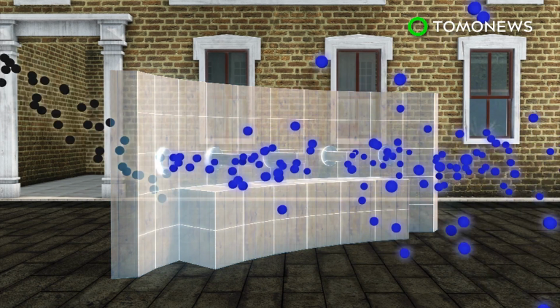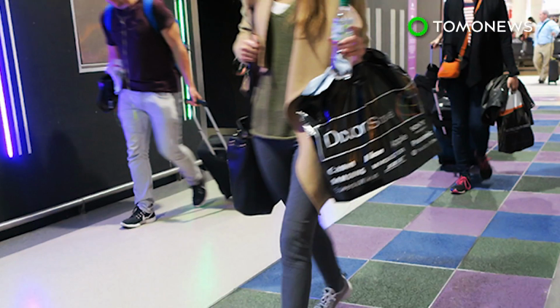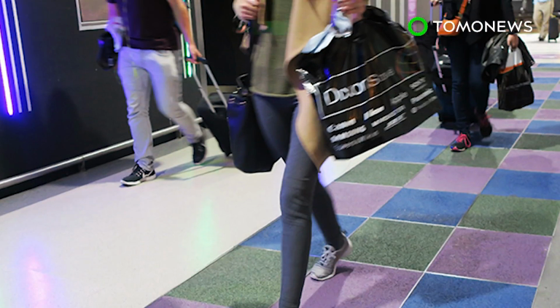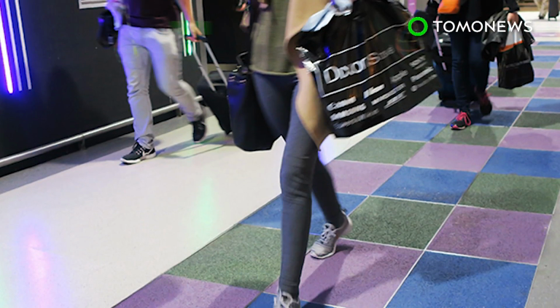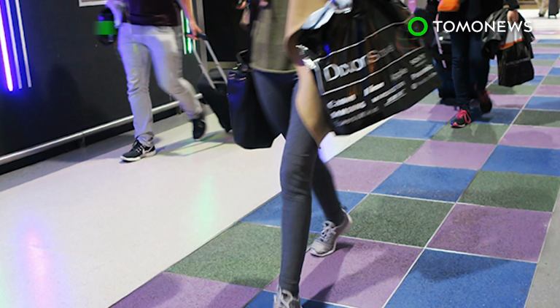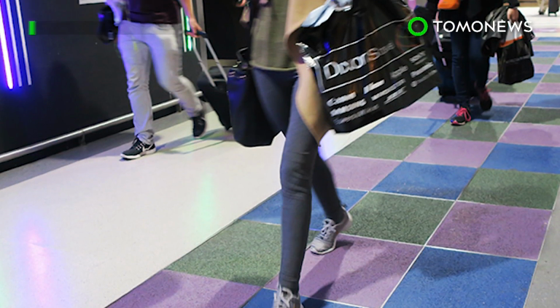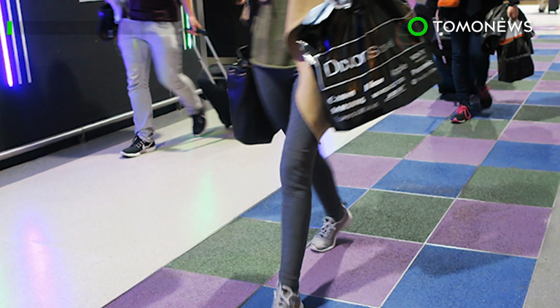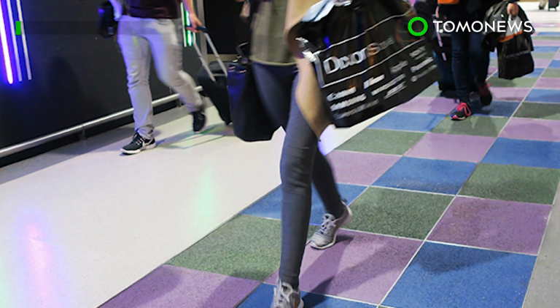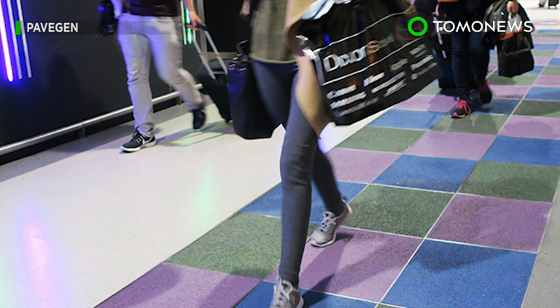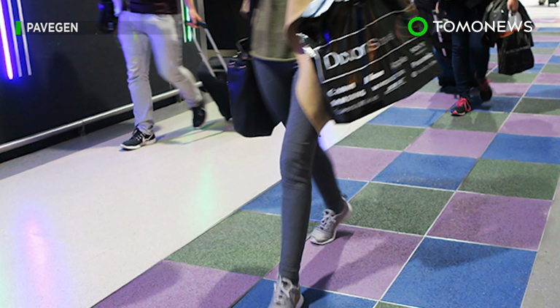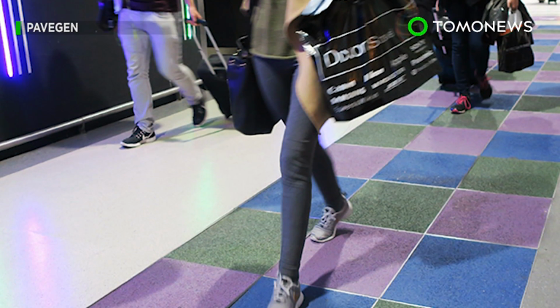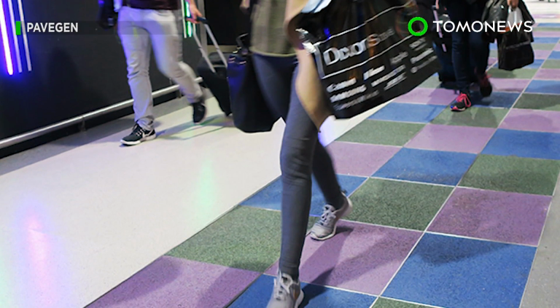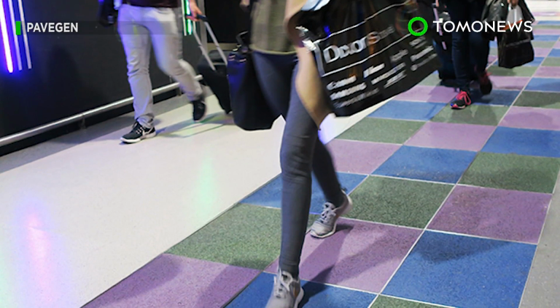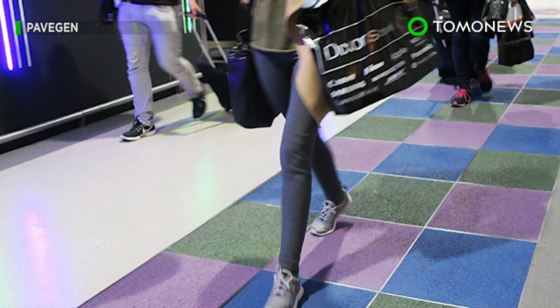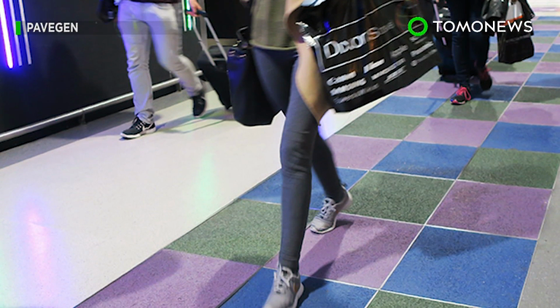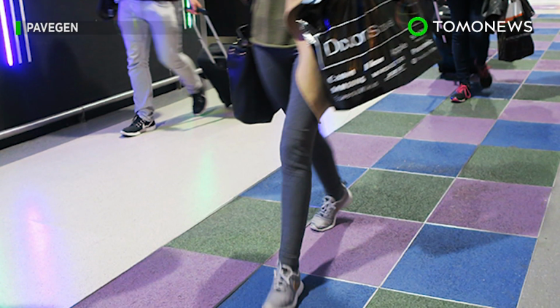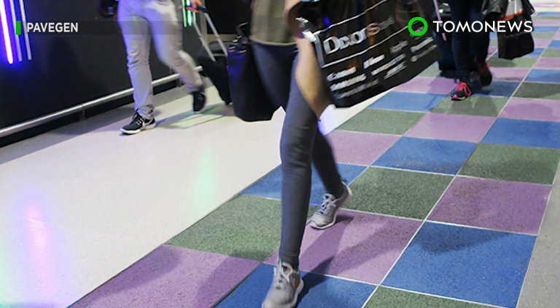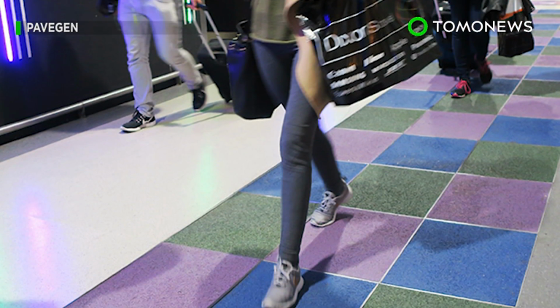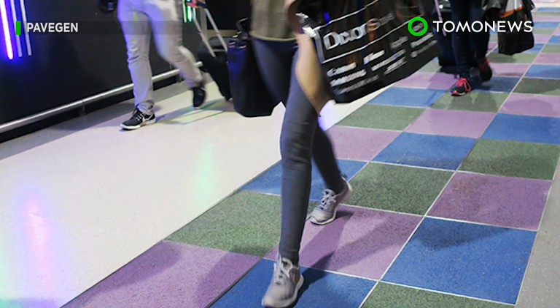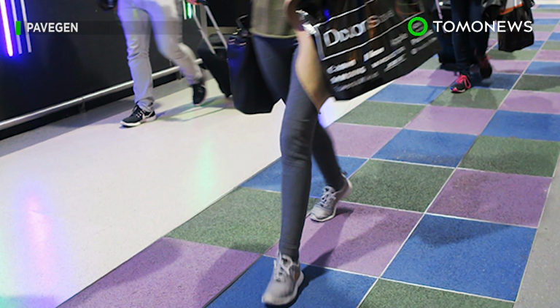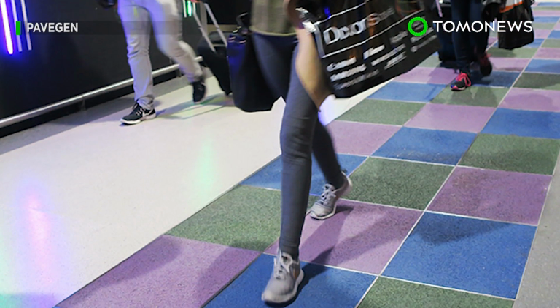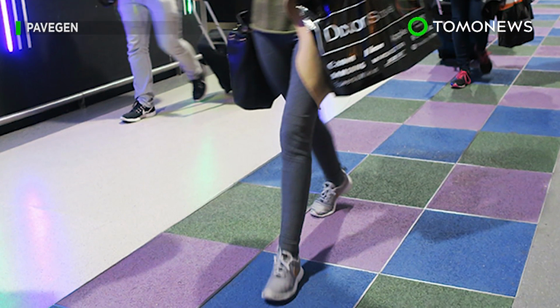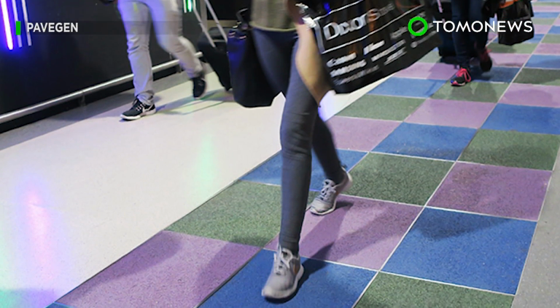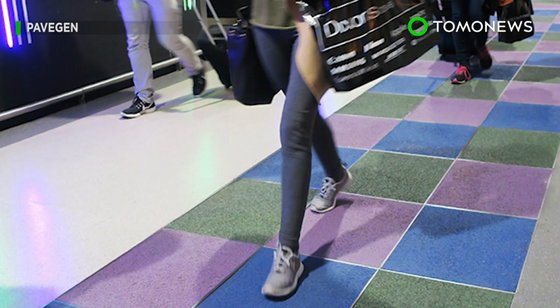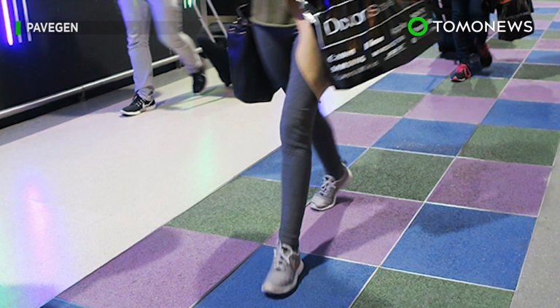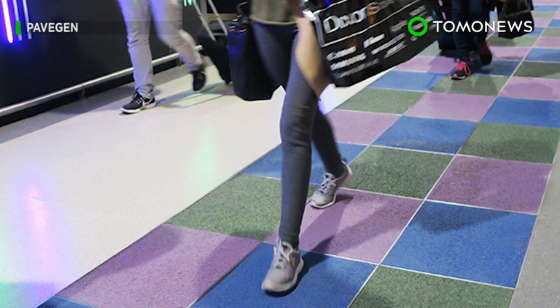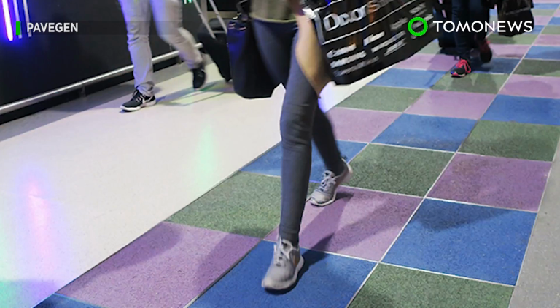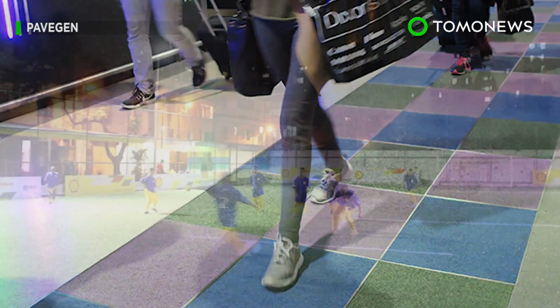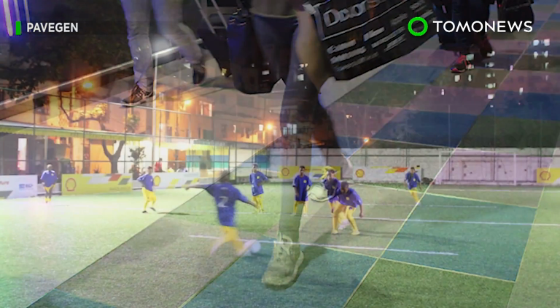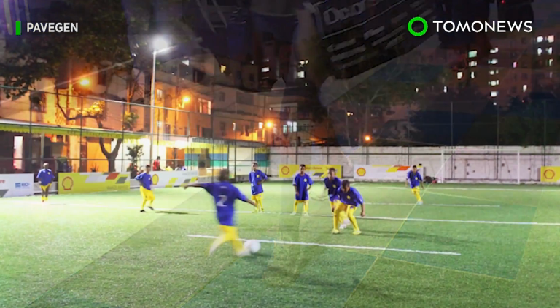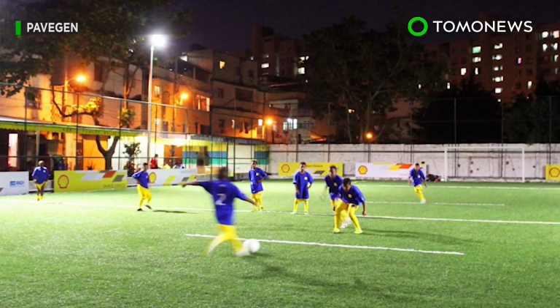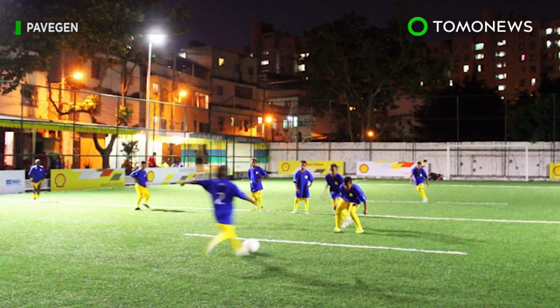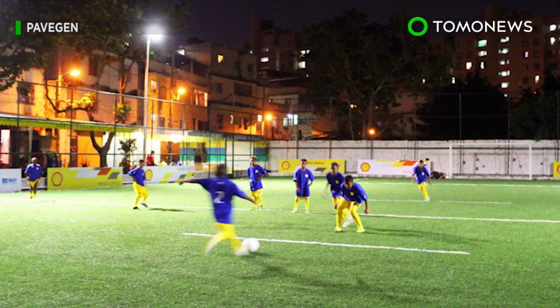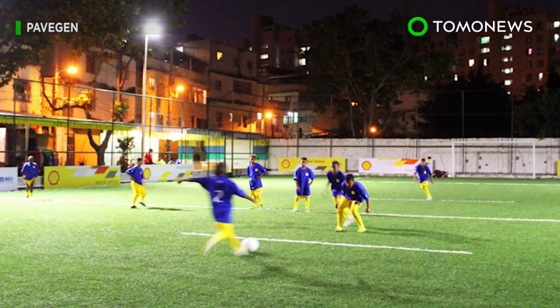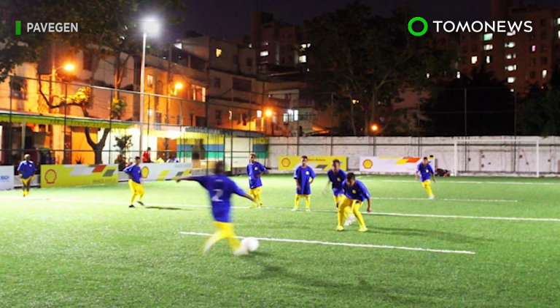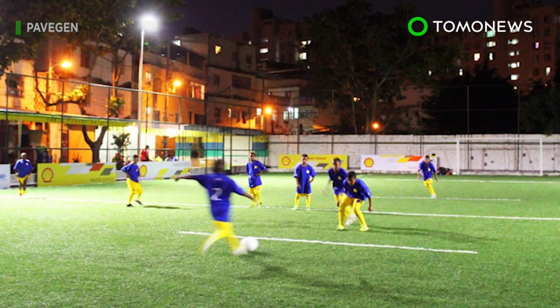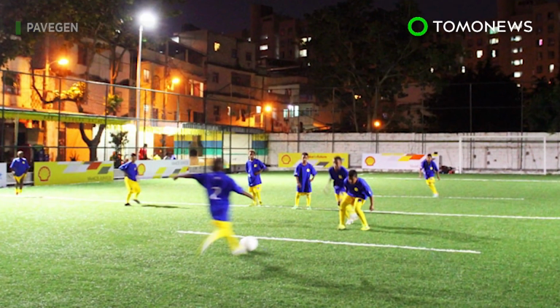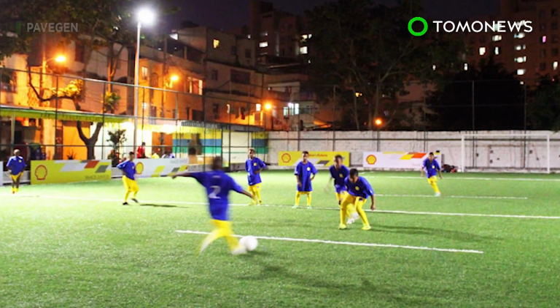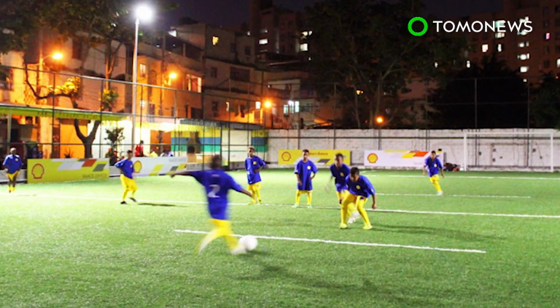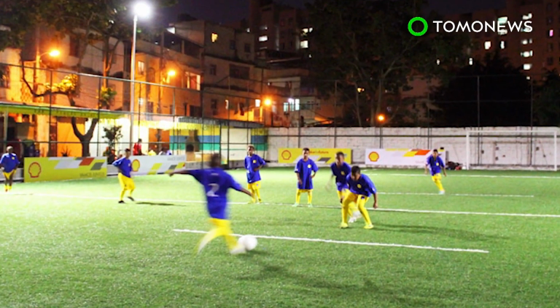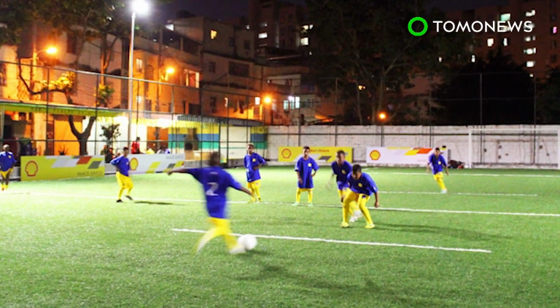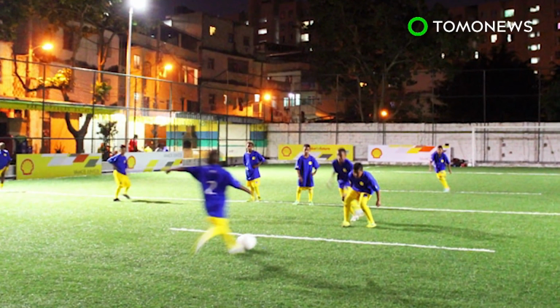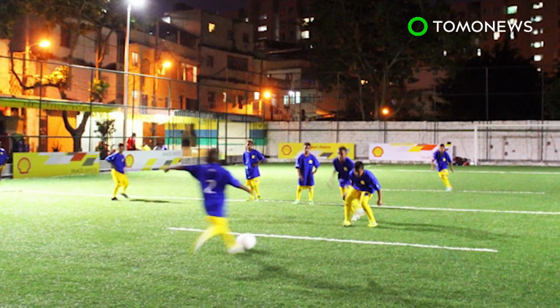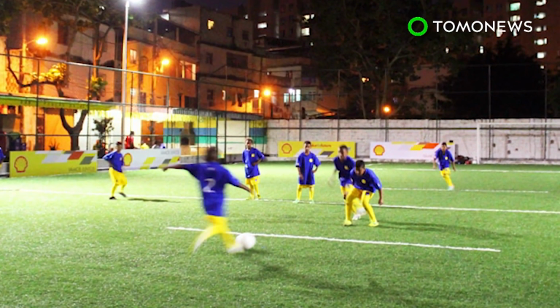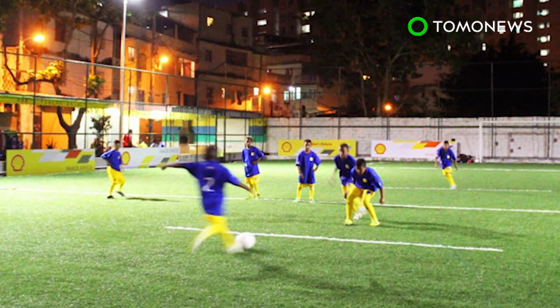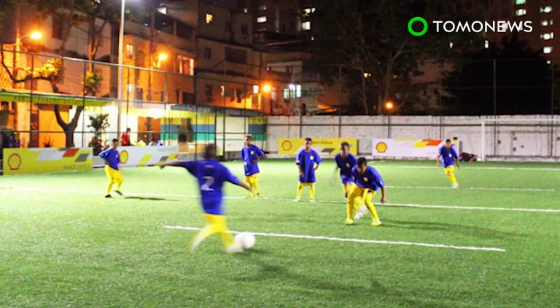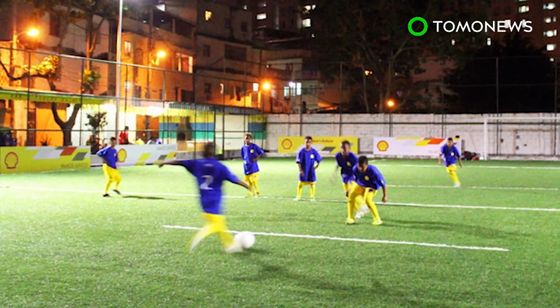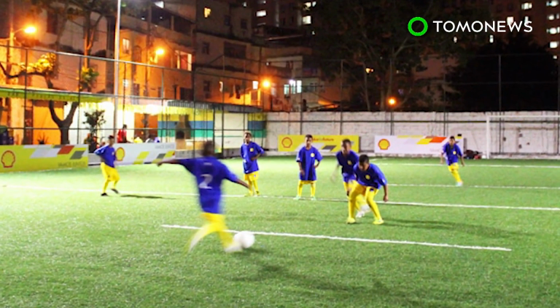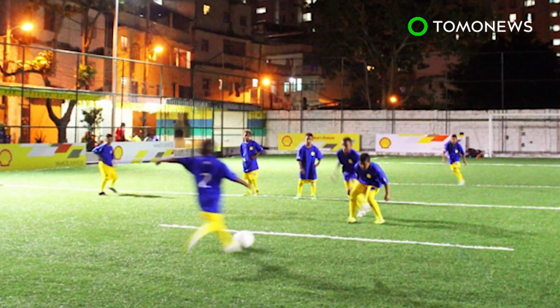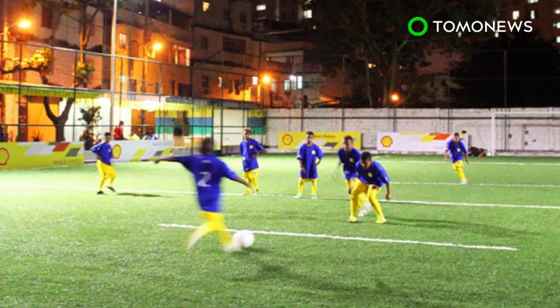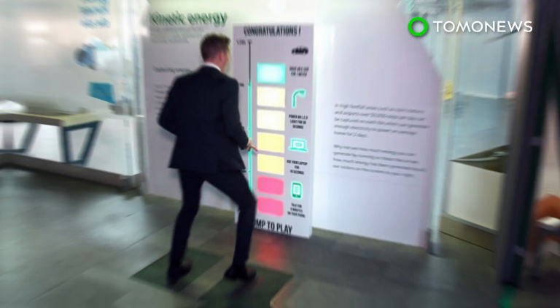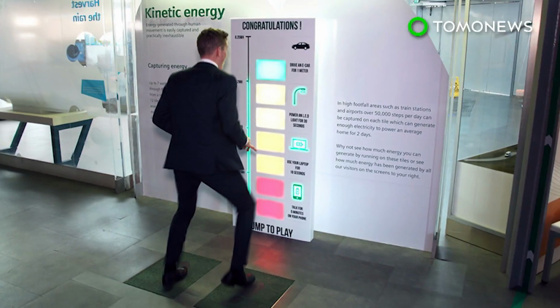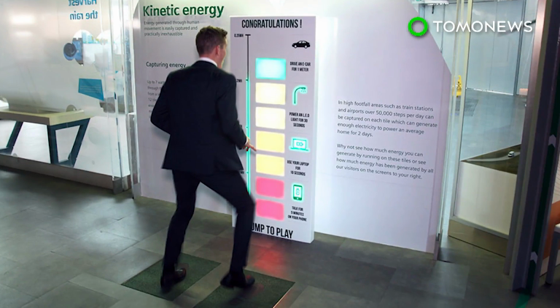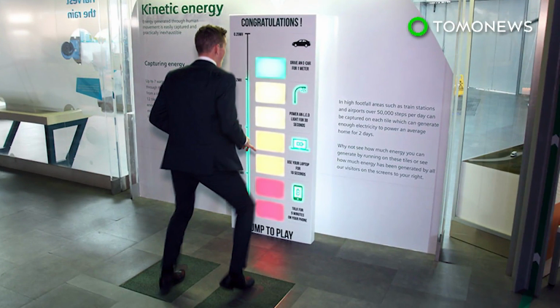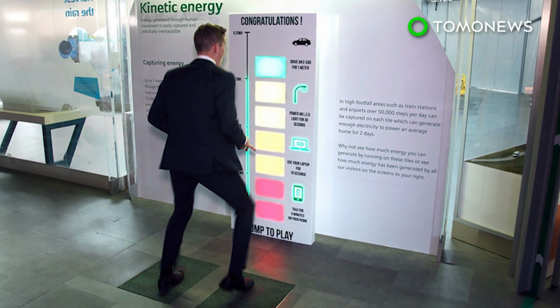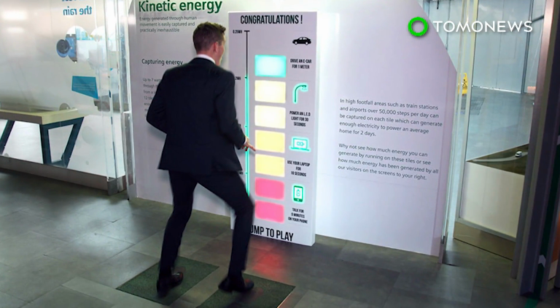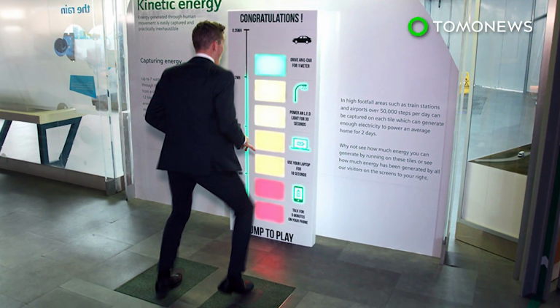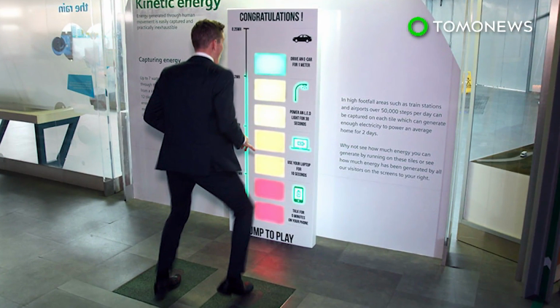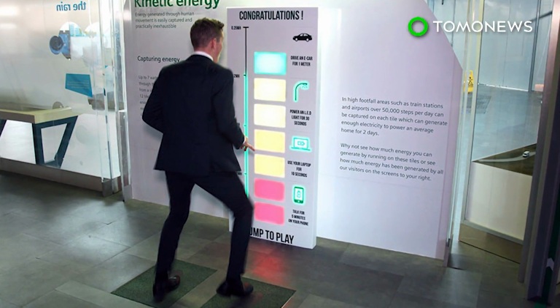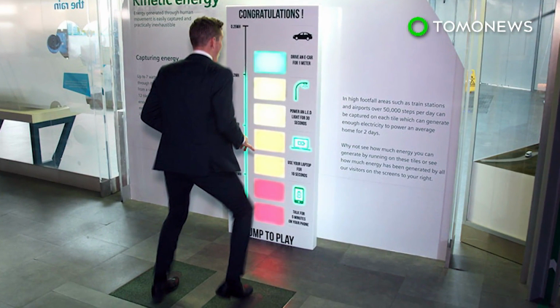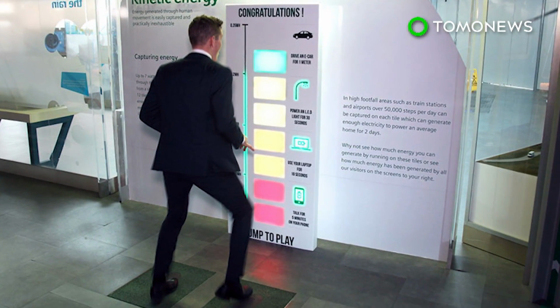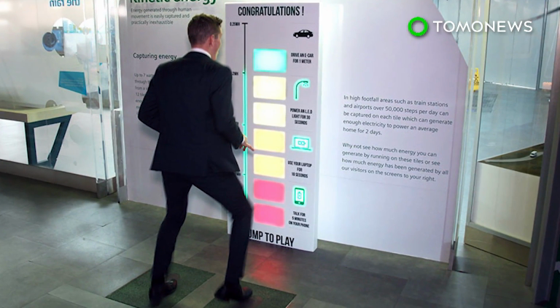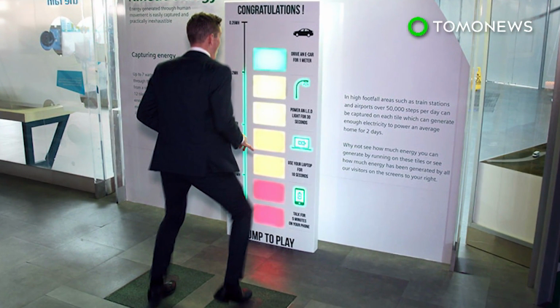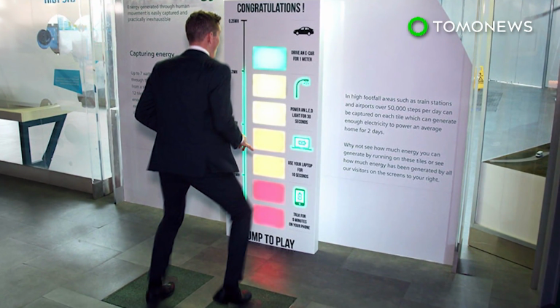The same electricity-generating tiles are also installed at Heathrow Airport and at football pitches in Brazil and Nigeria.